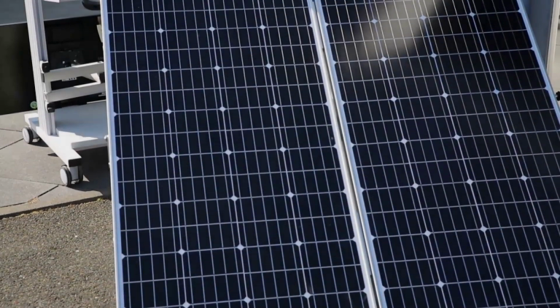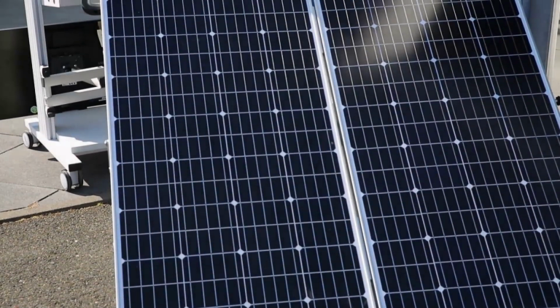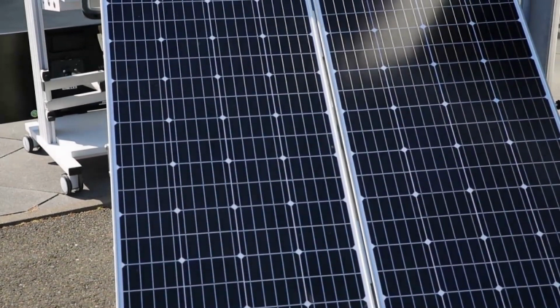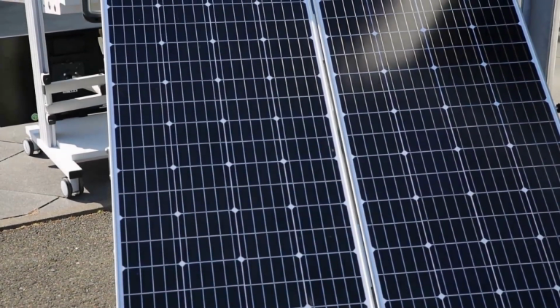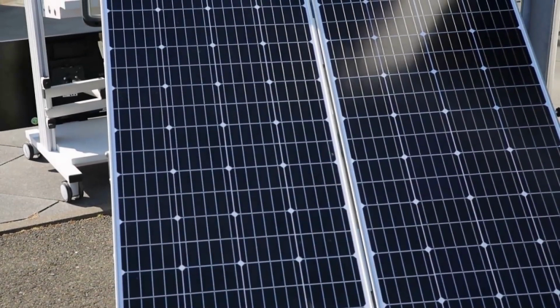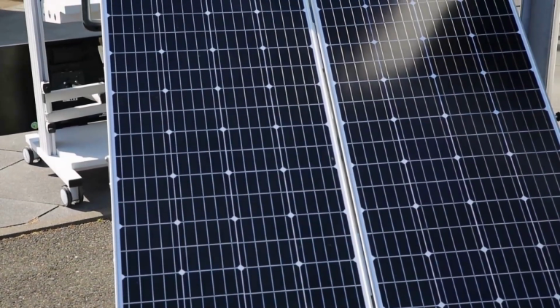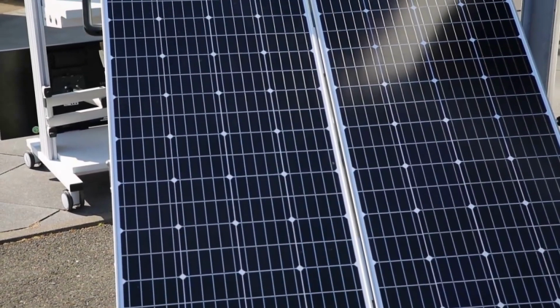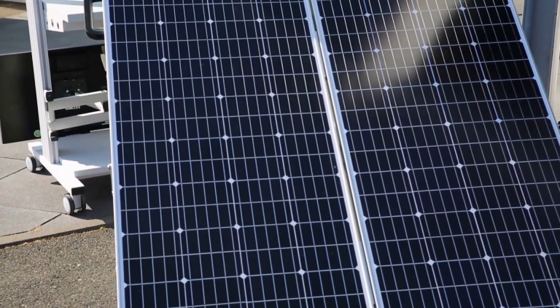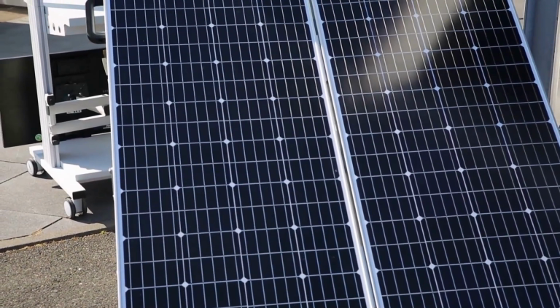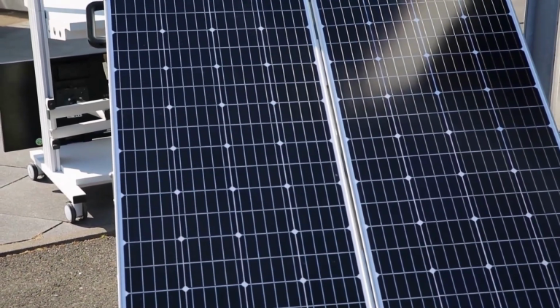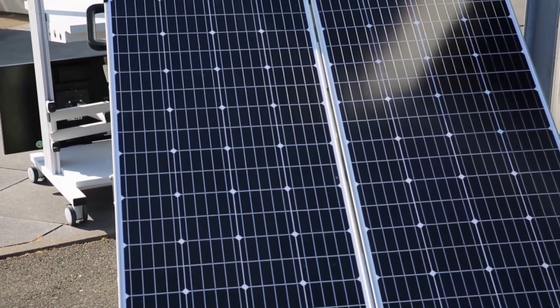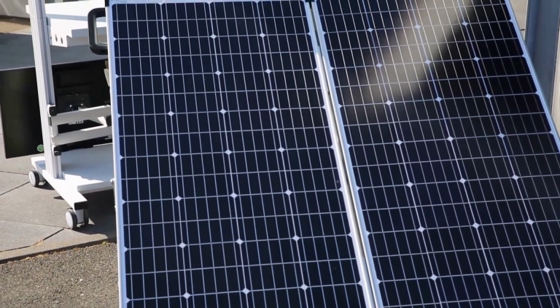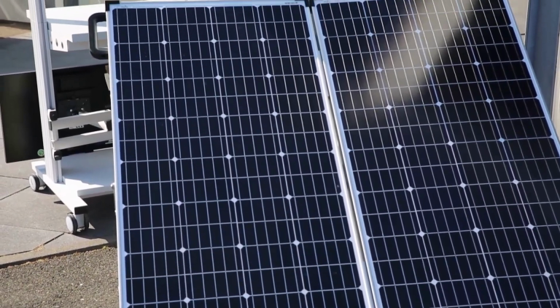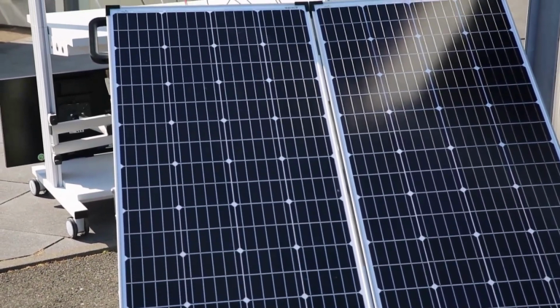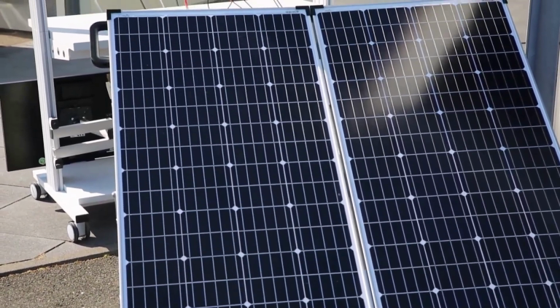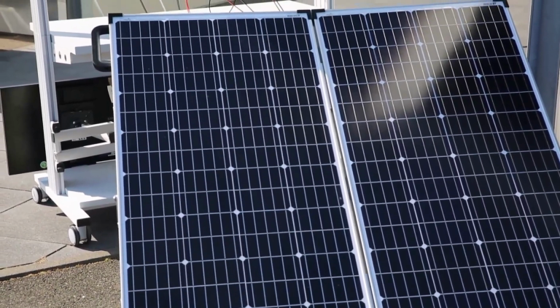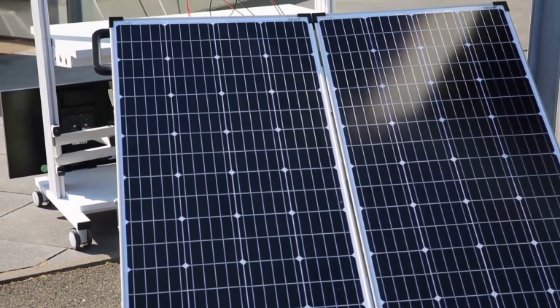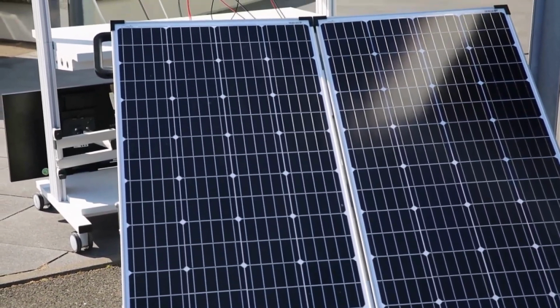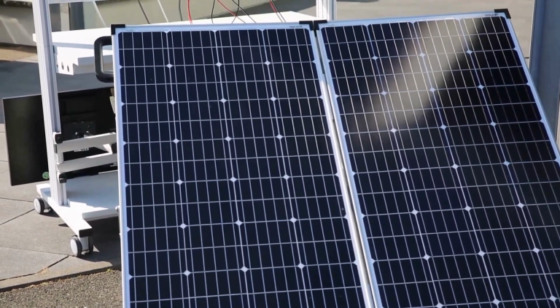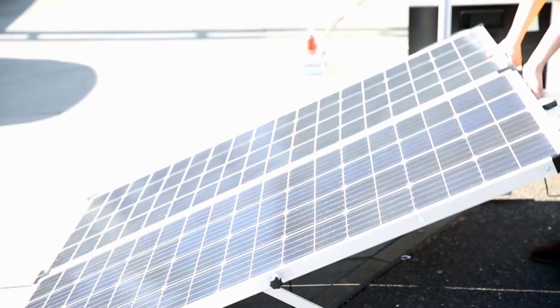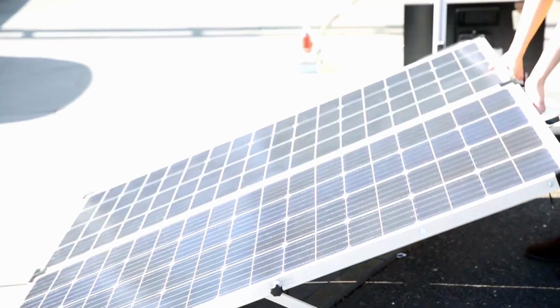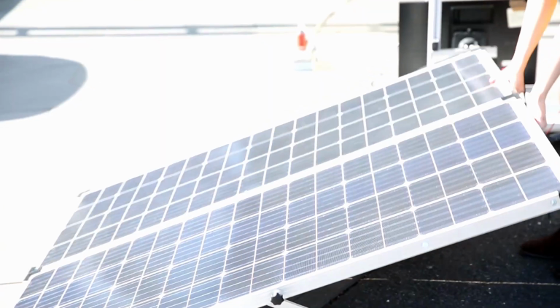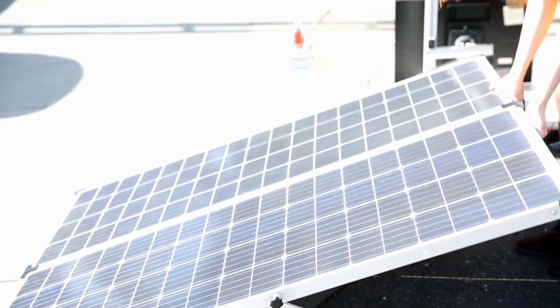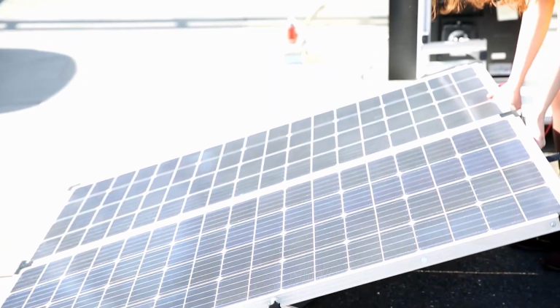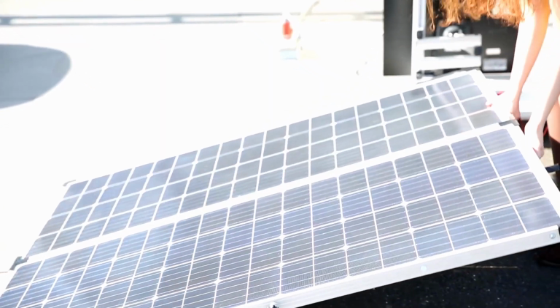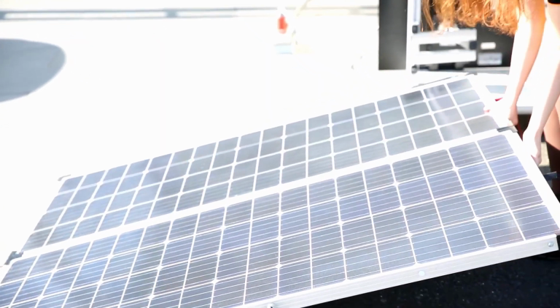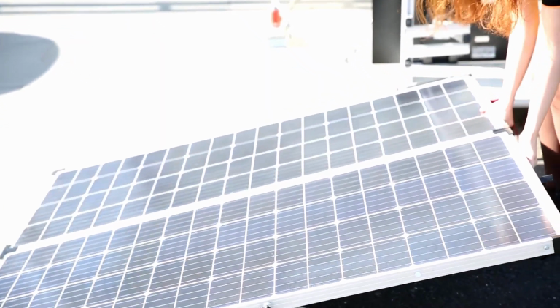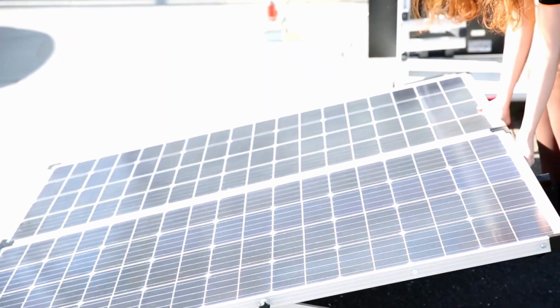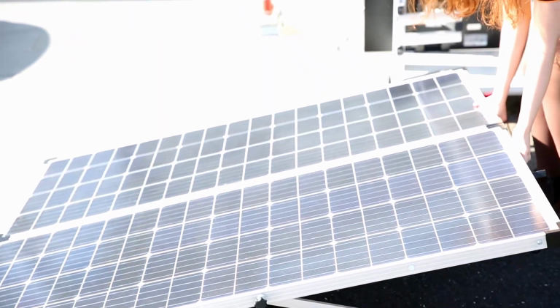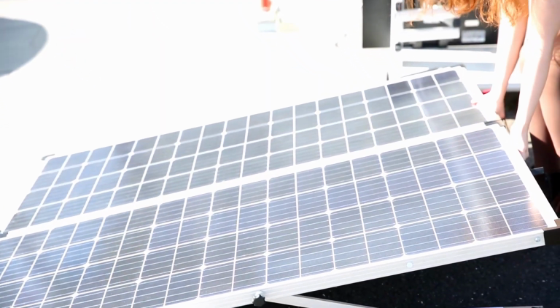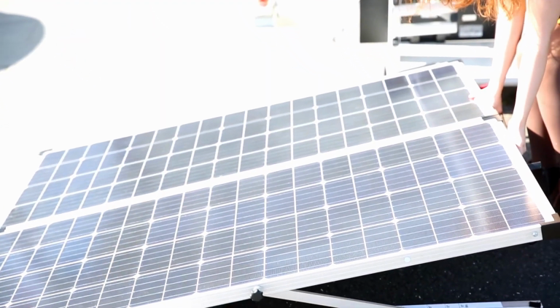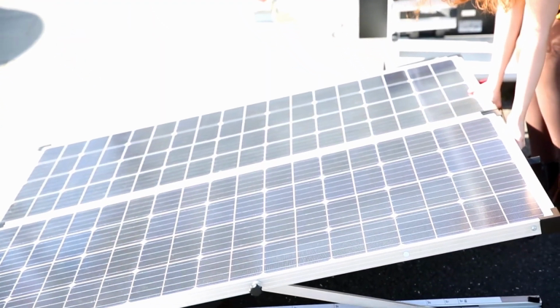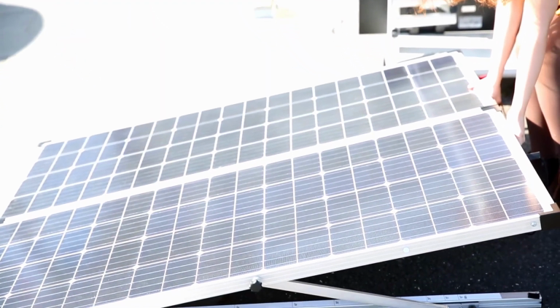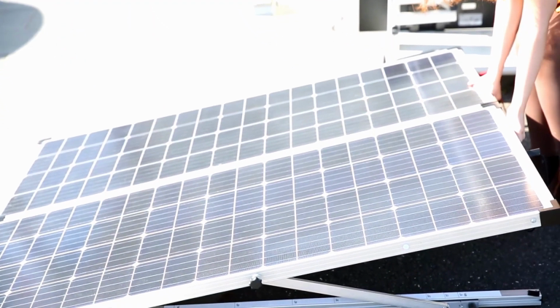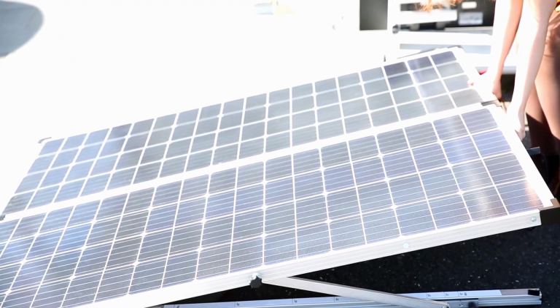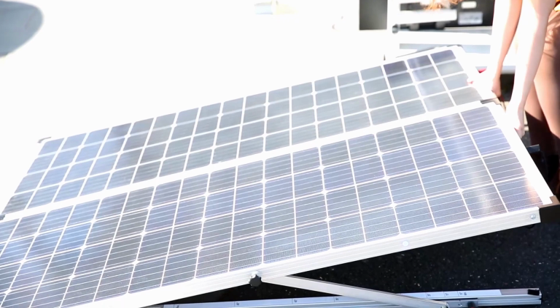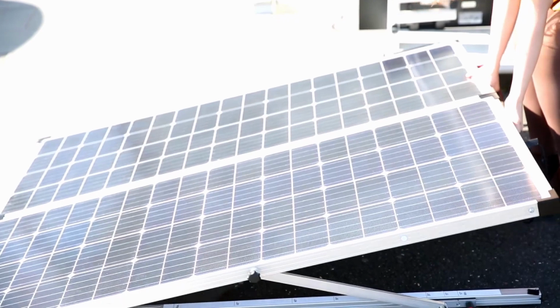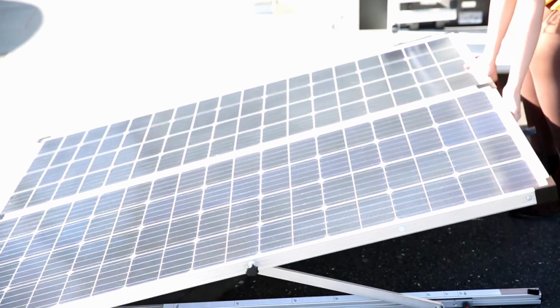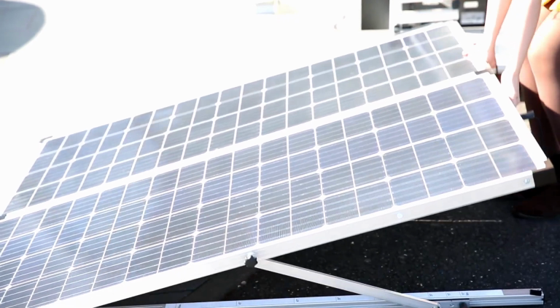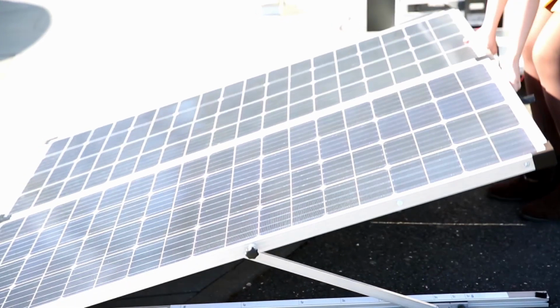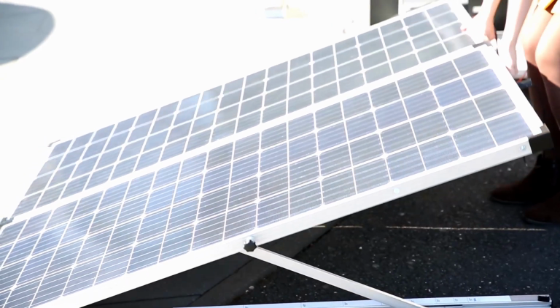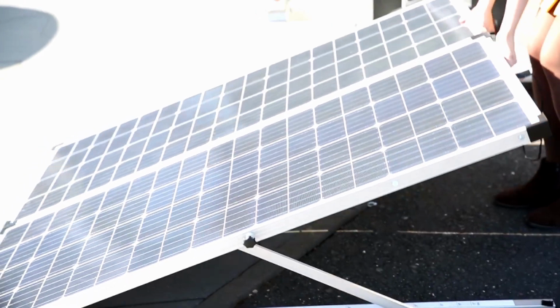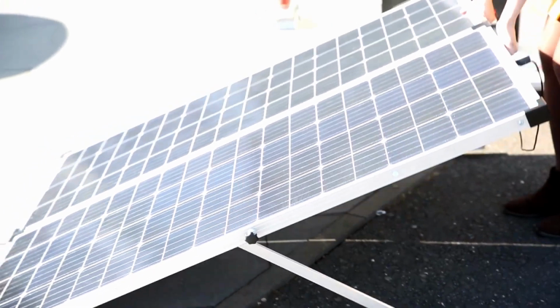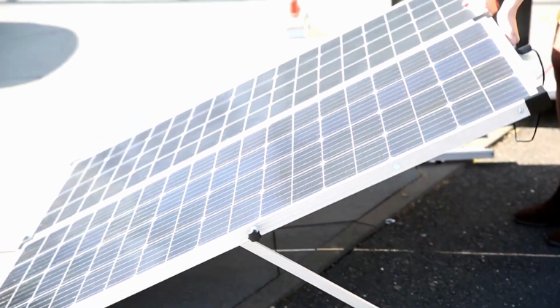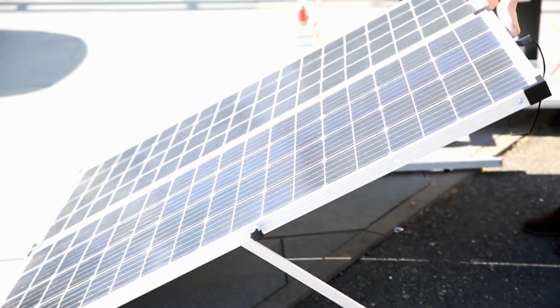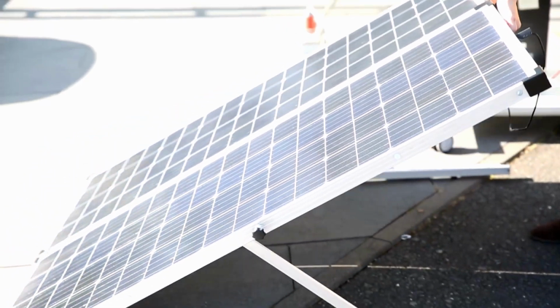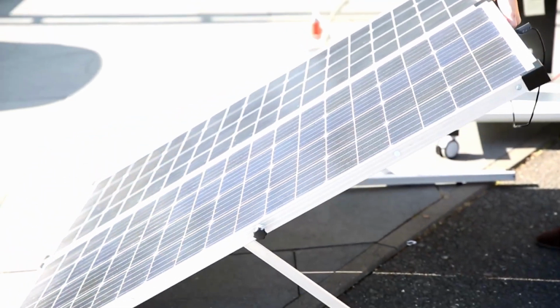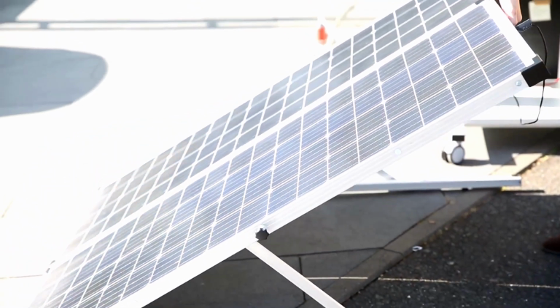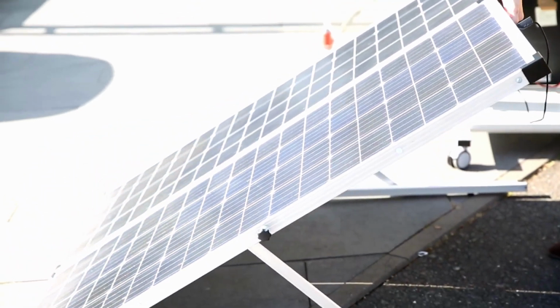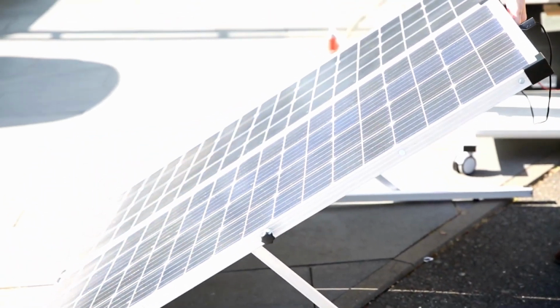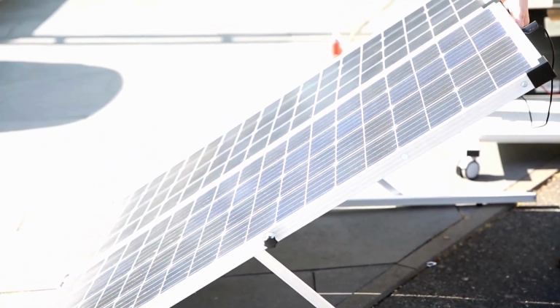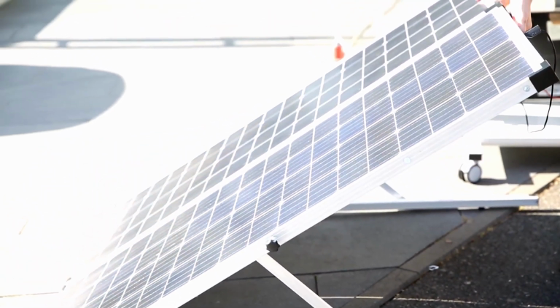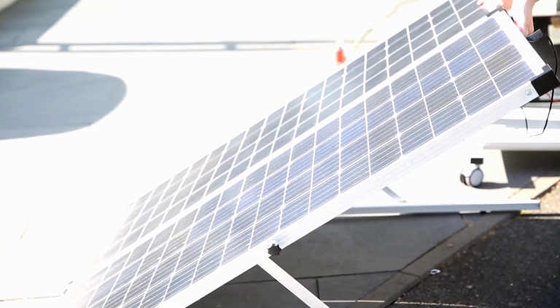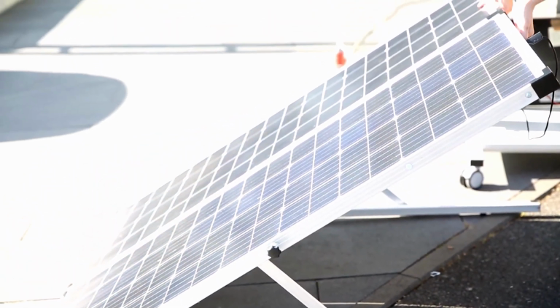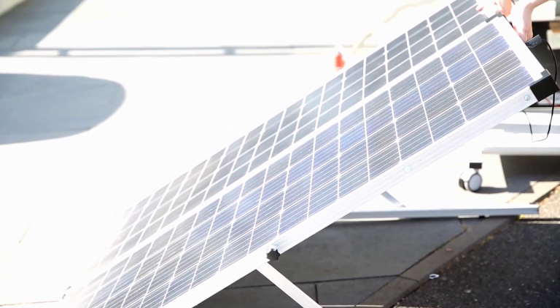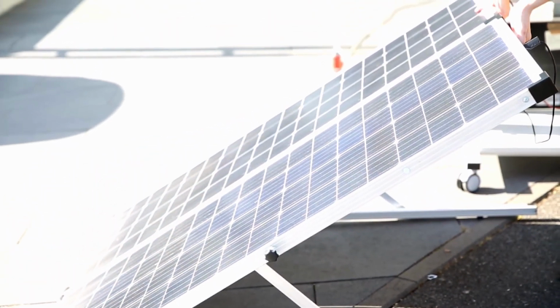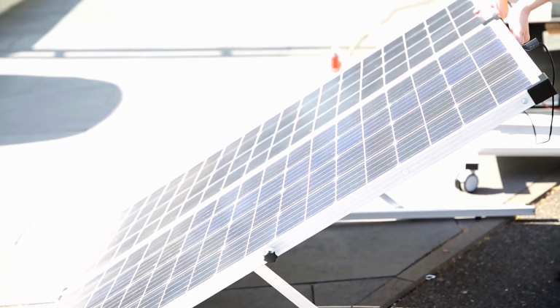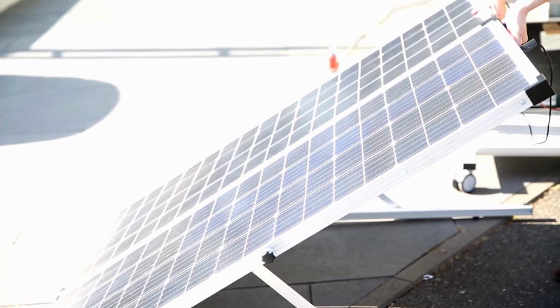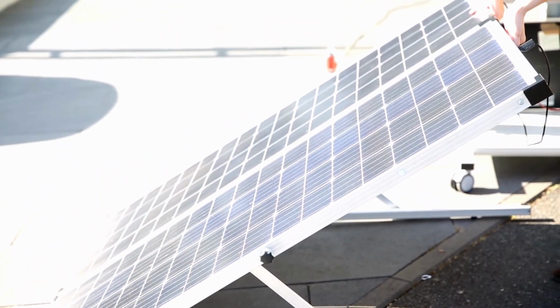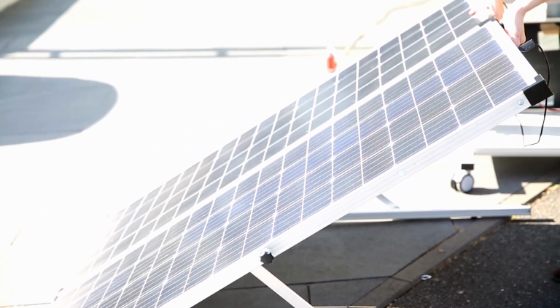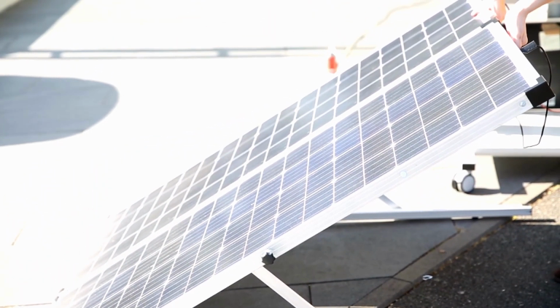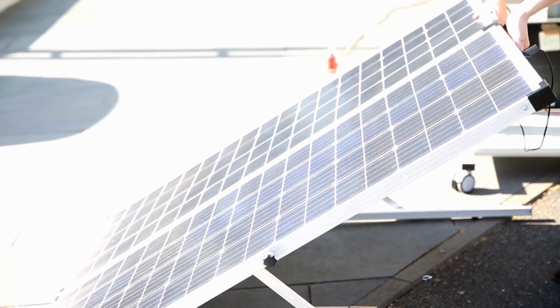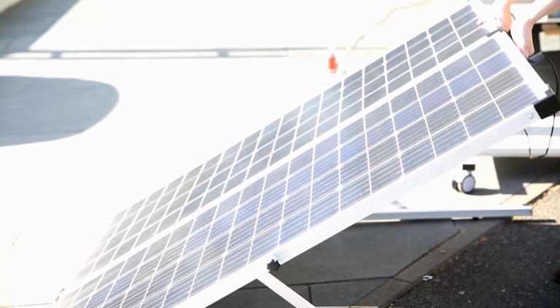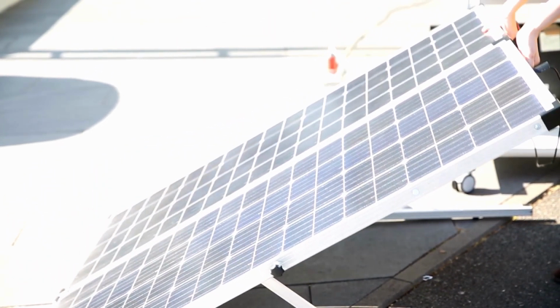The inclination angle can be optimized from 0 to 45 degrees according to the sun's position. You can use the scale for this purpose.